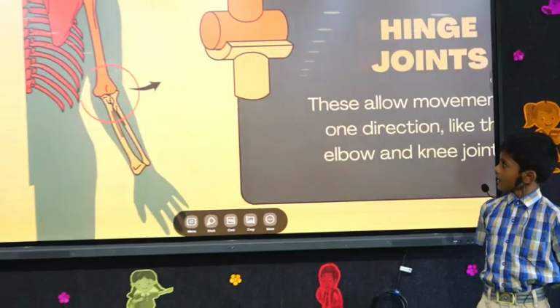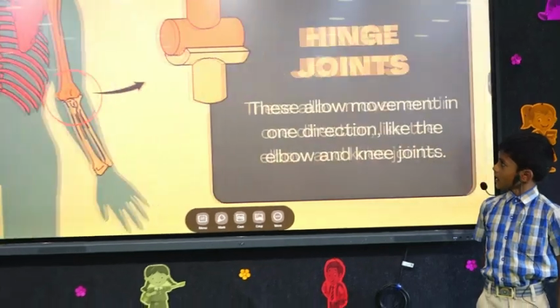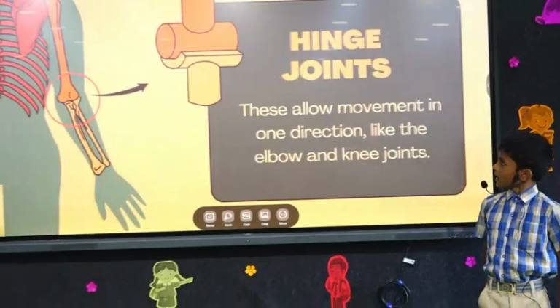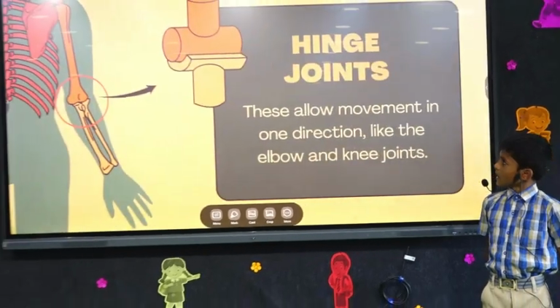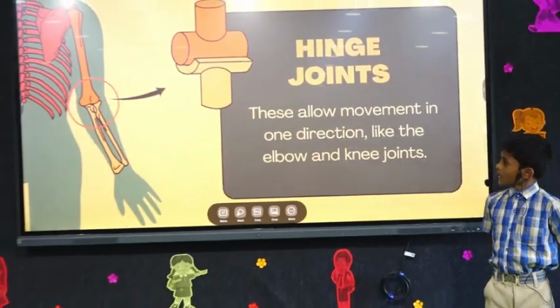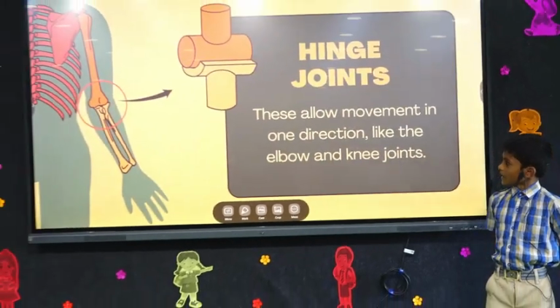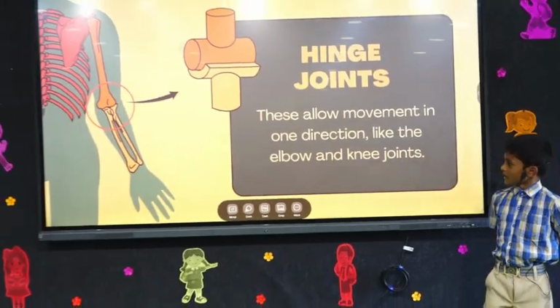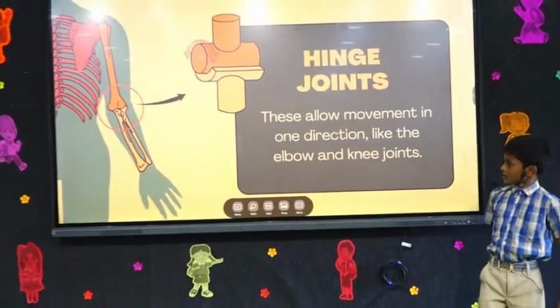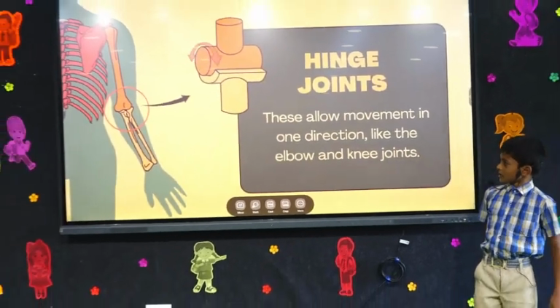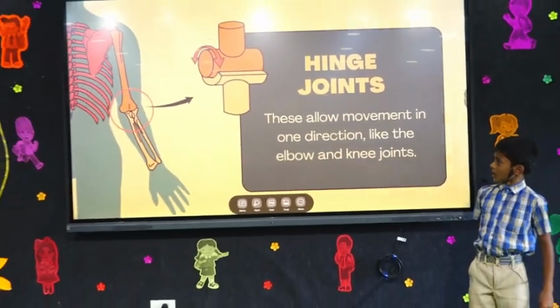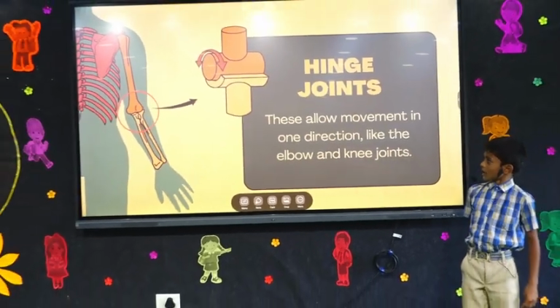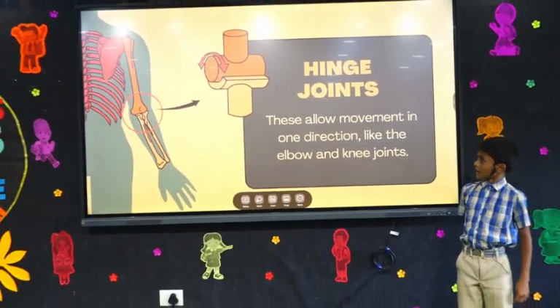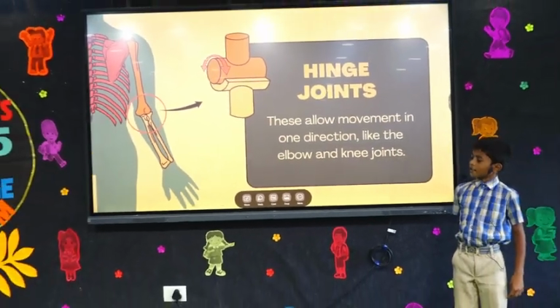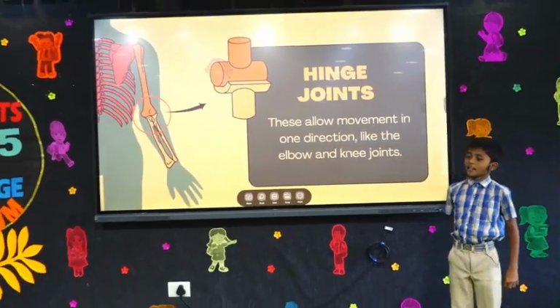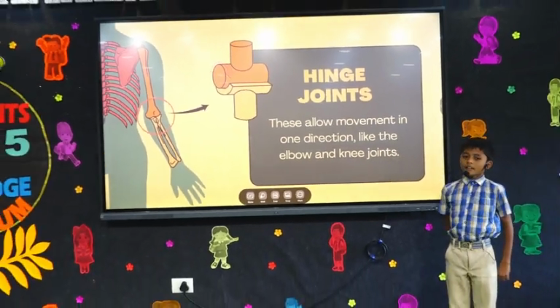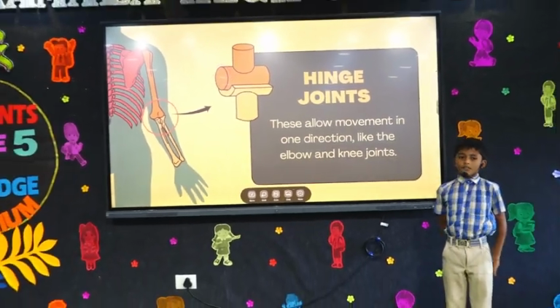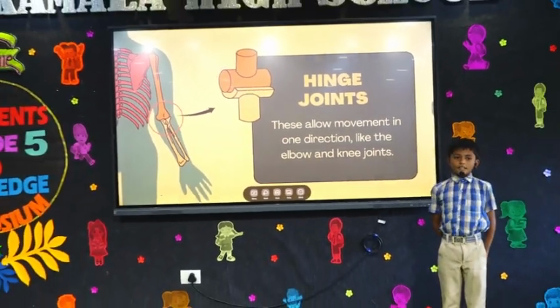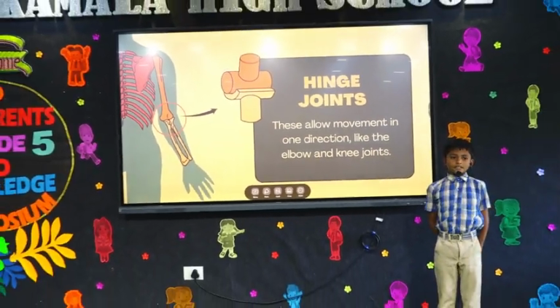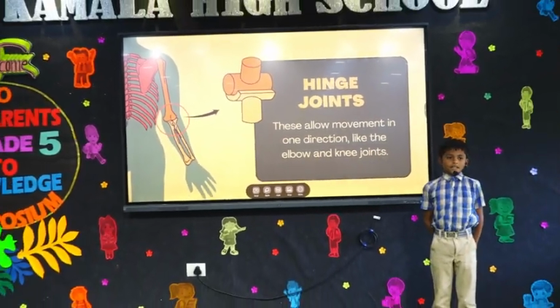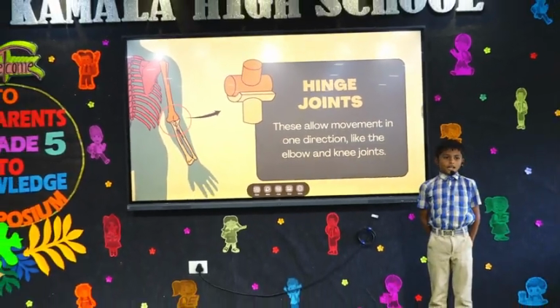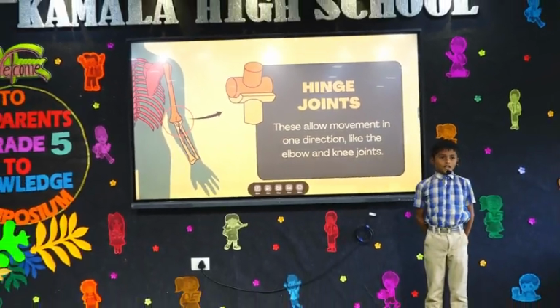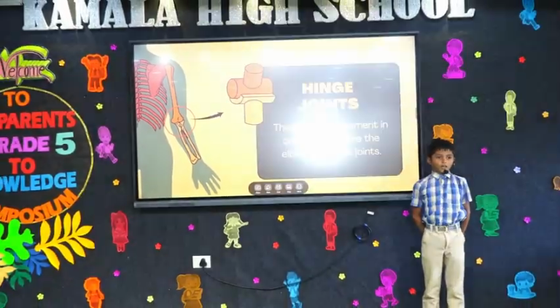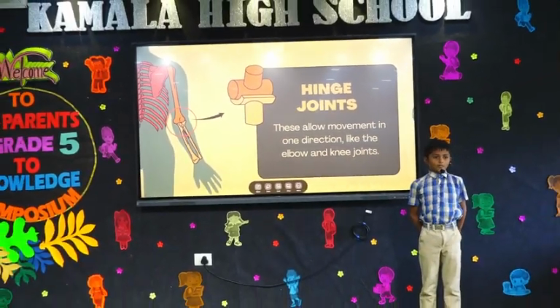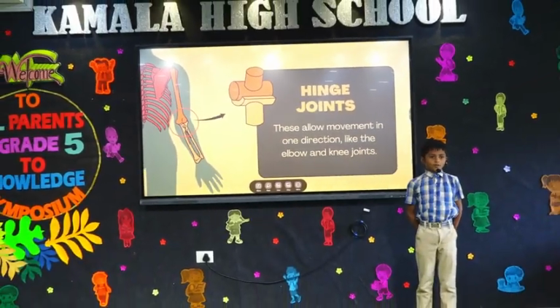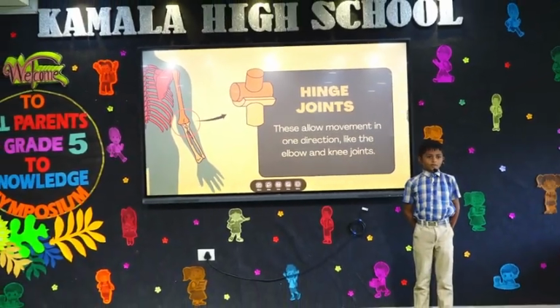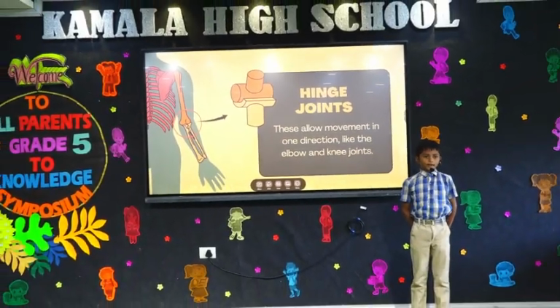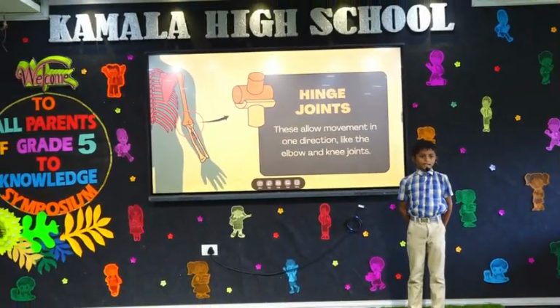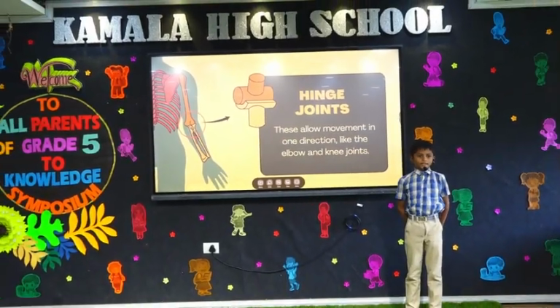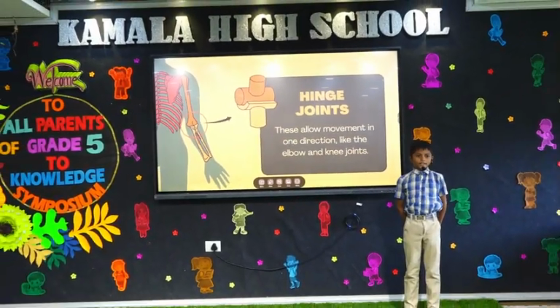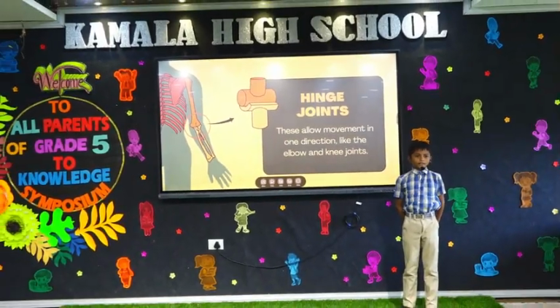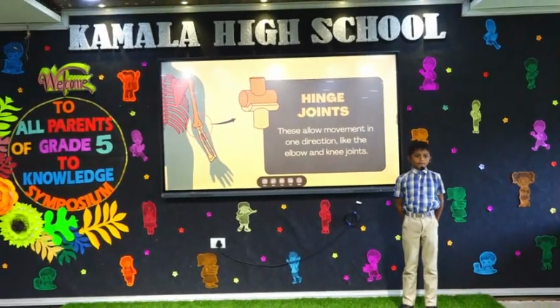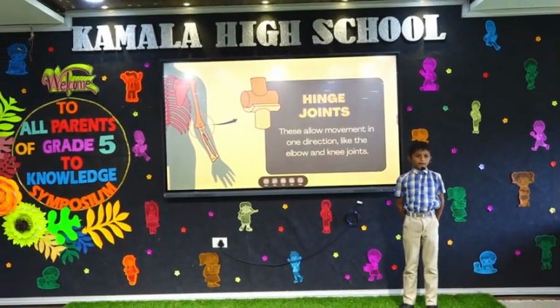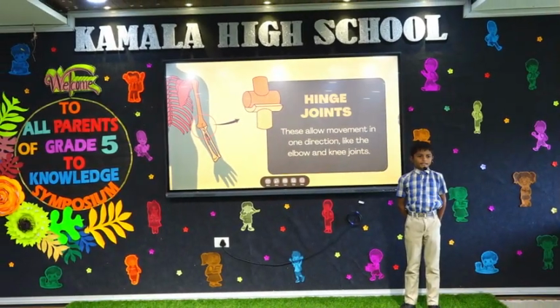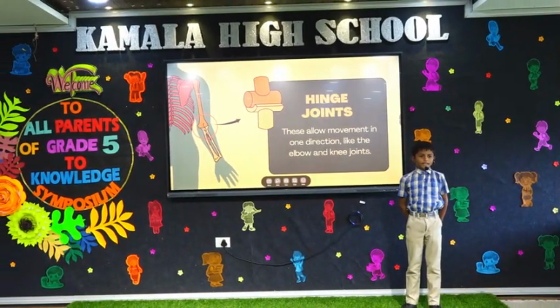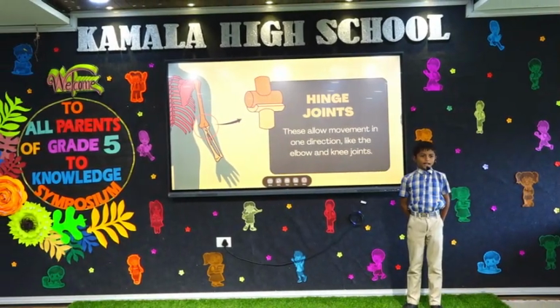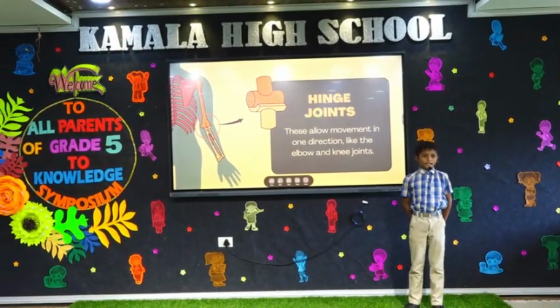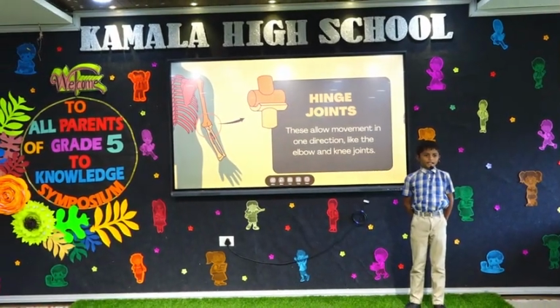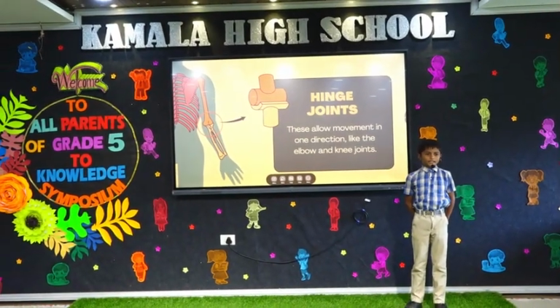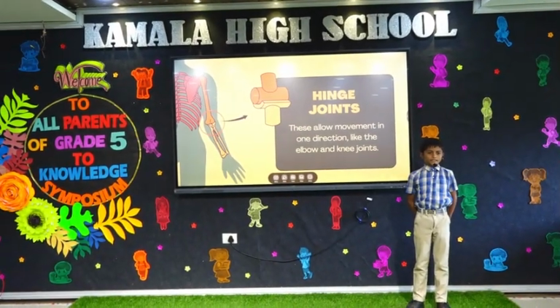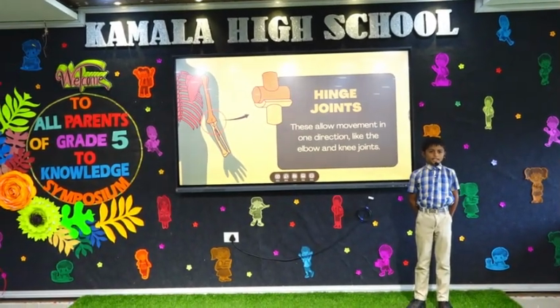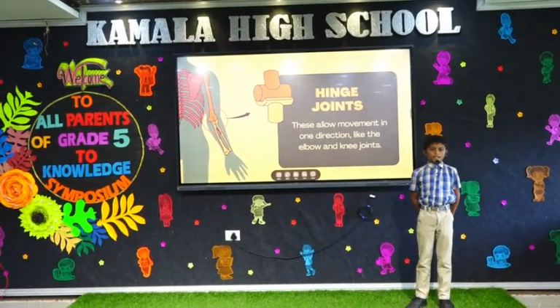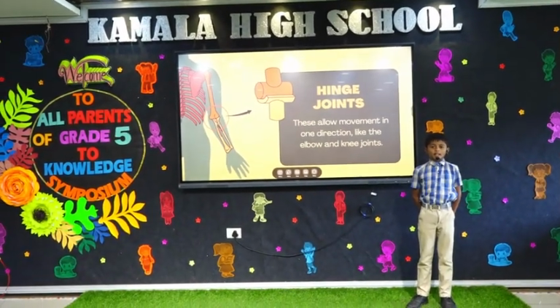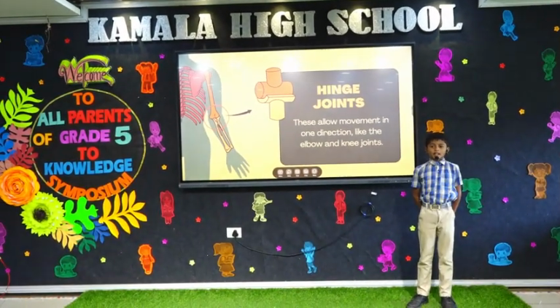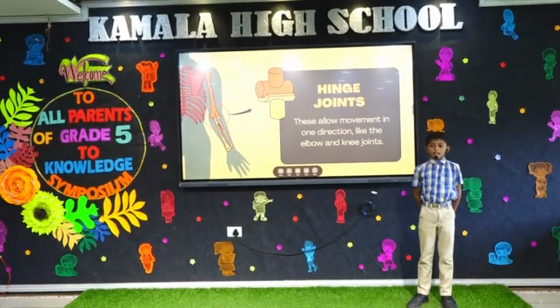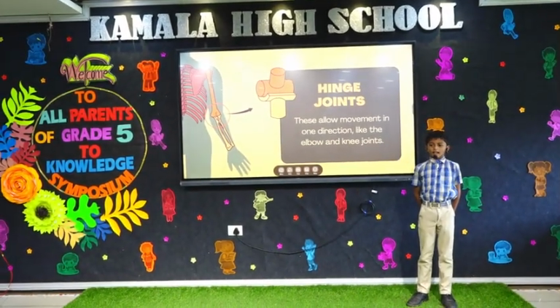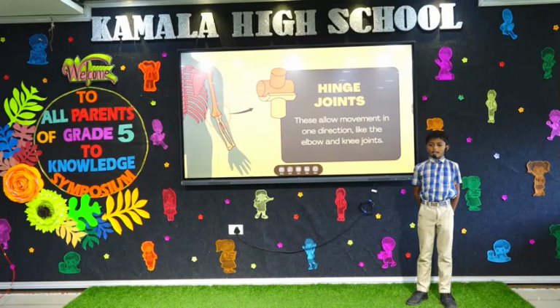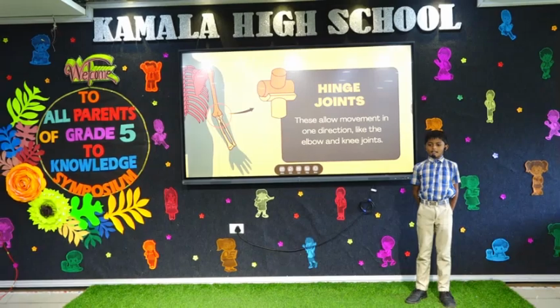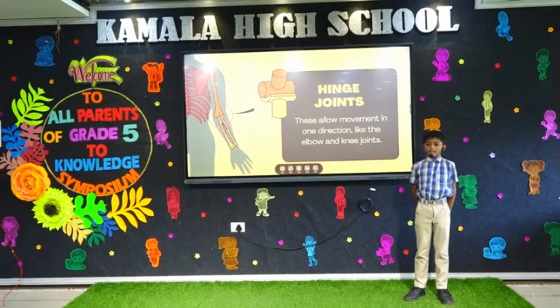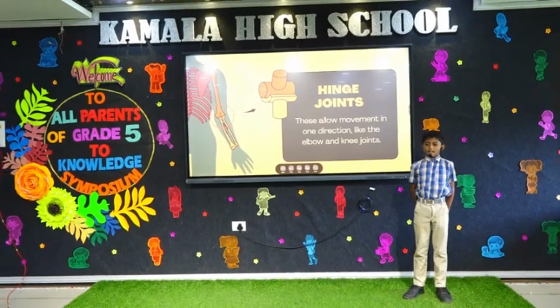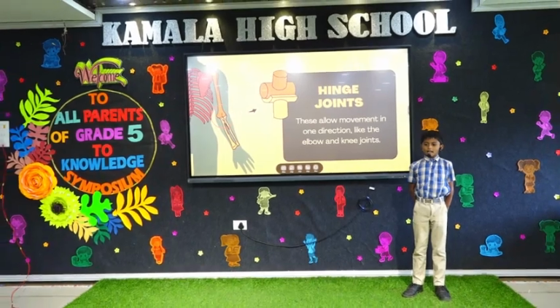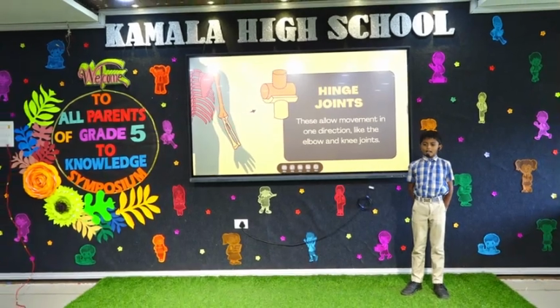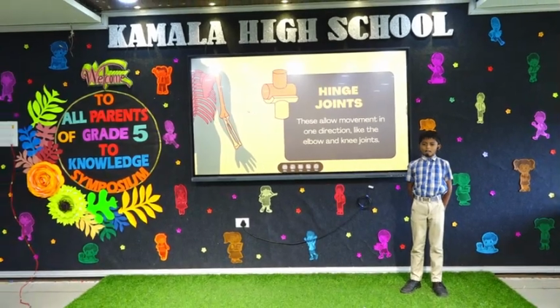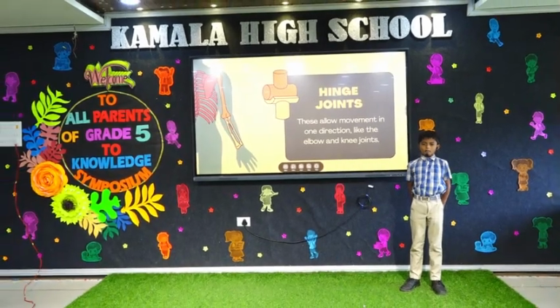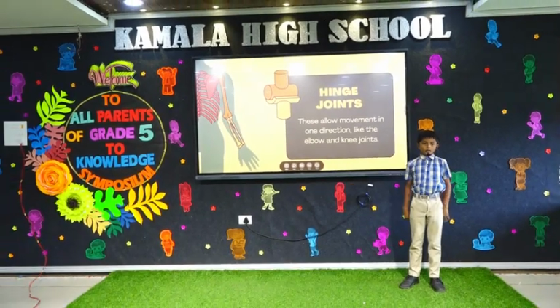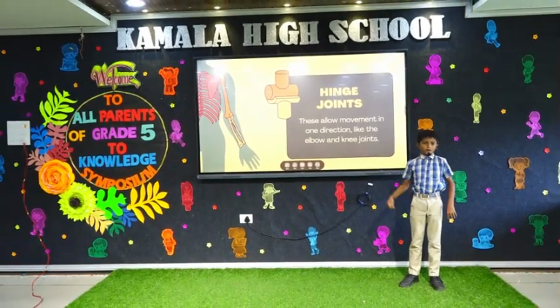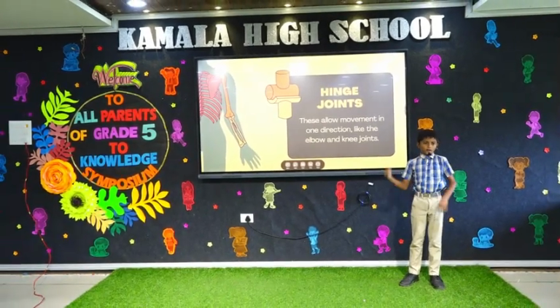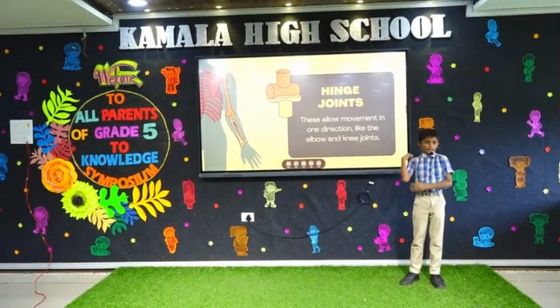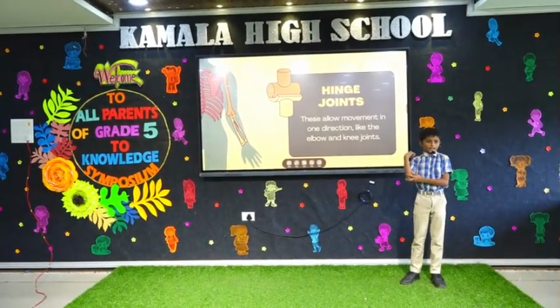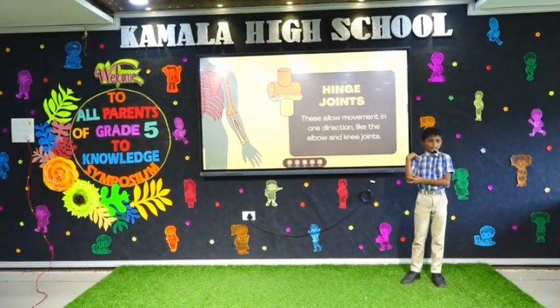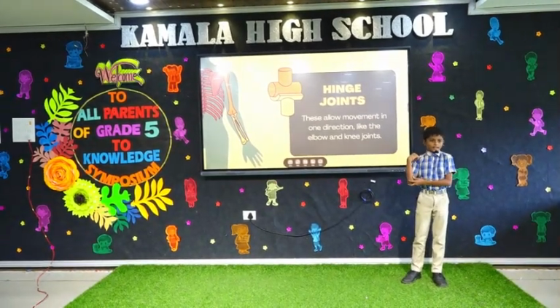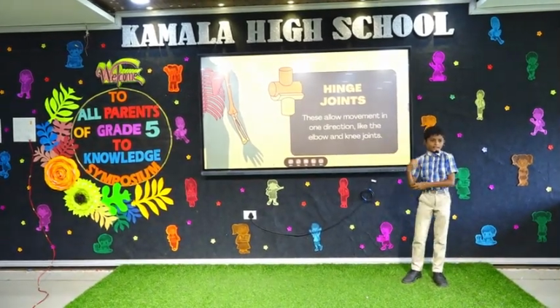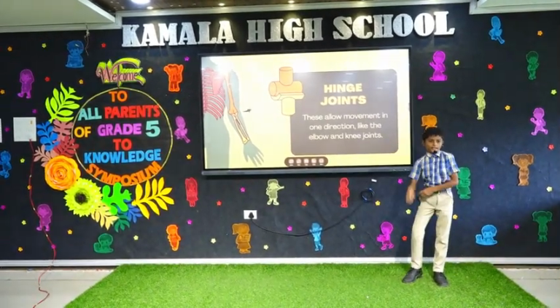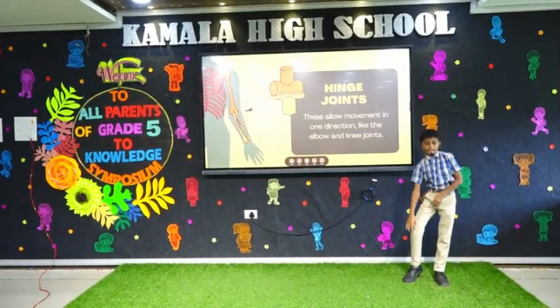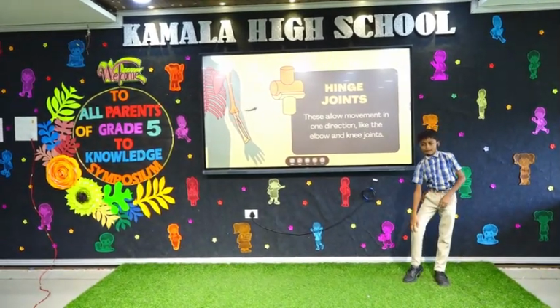Hinge joint. This allows movement in one direction, like the elbow and knee.